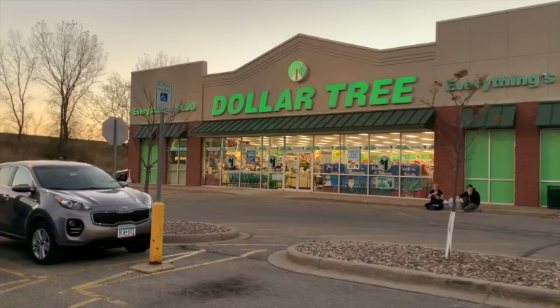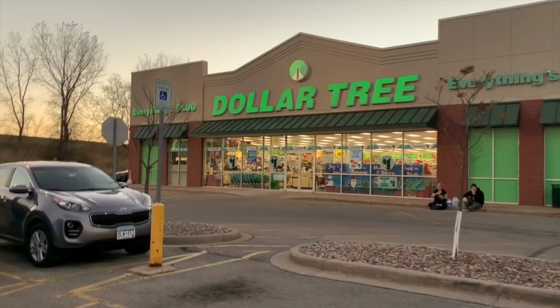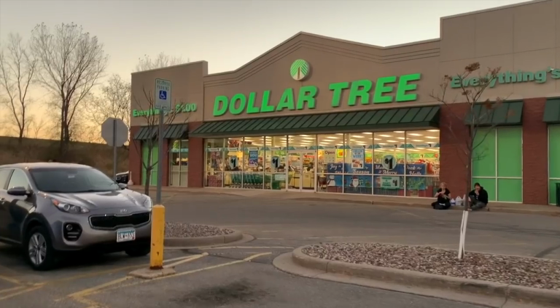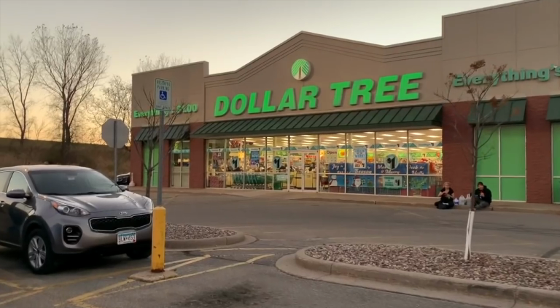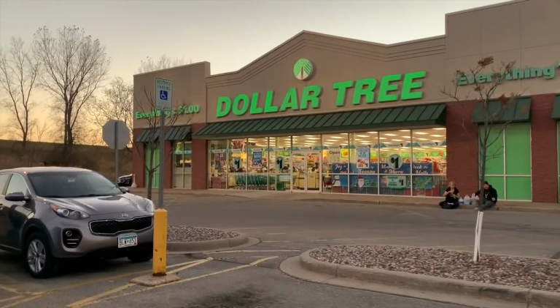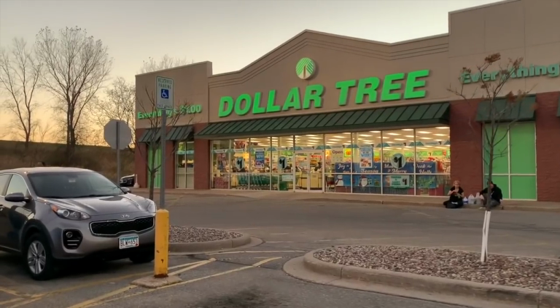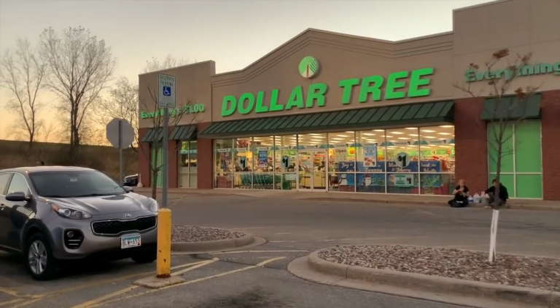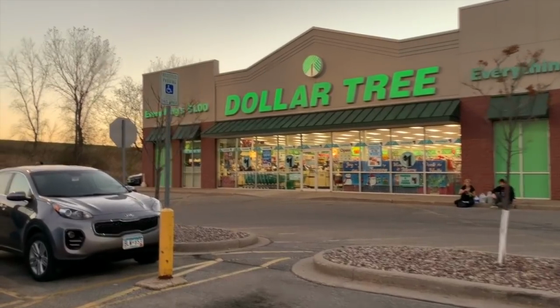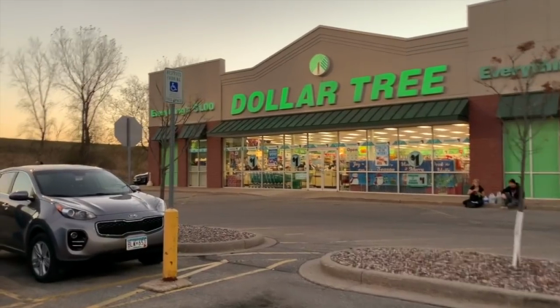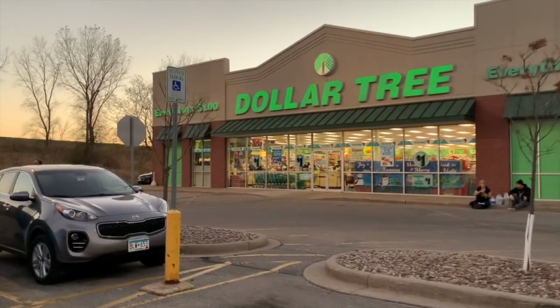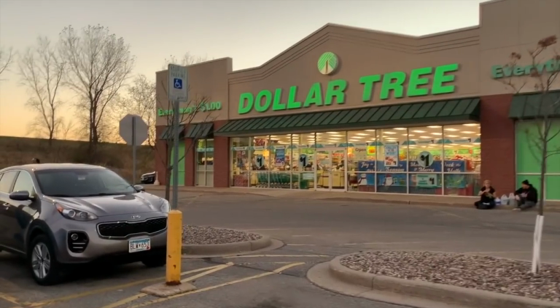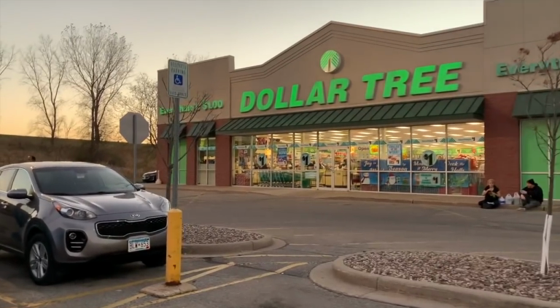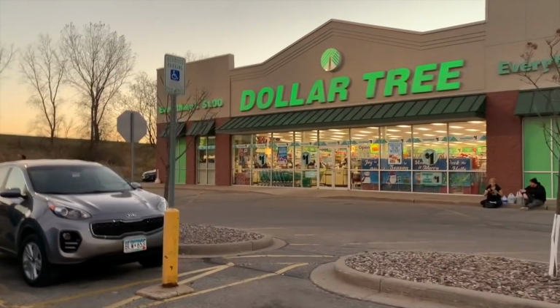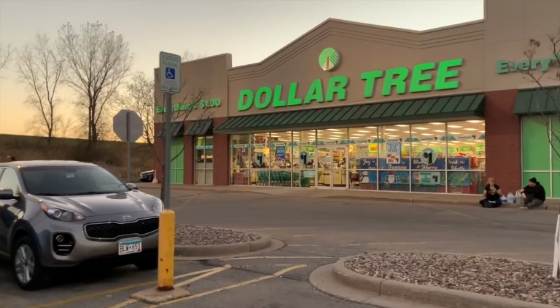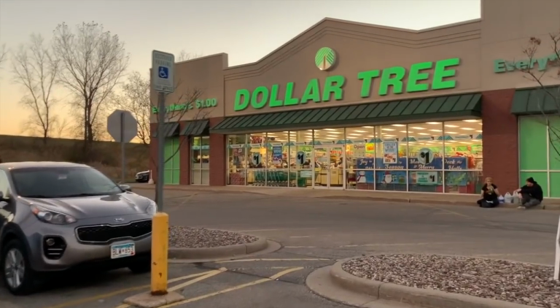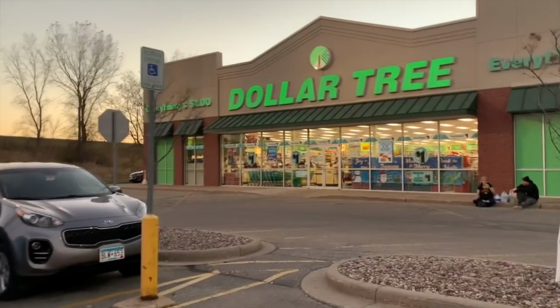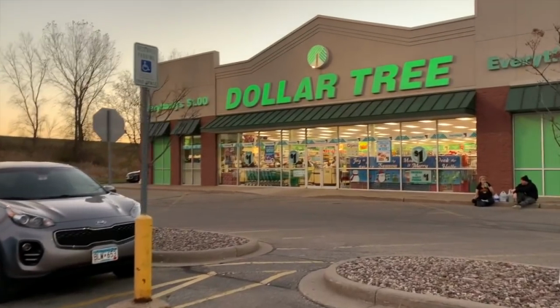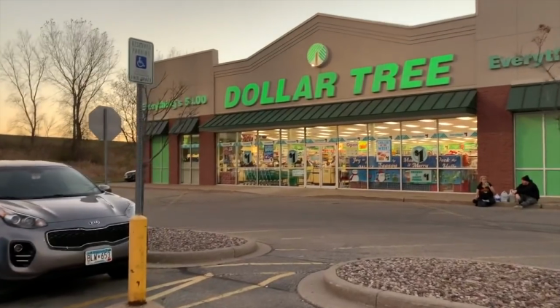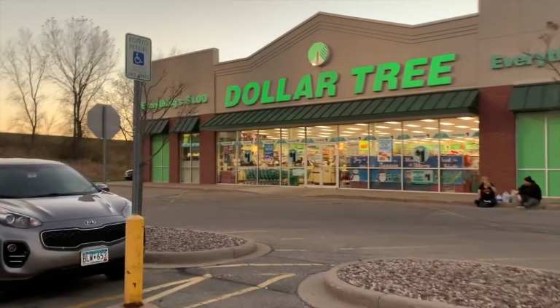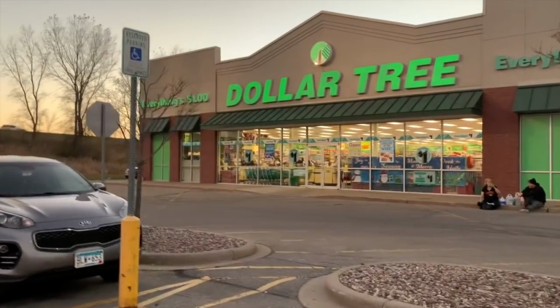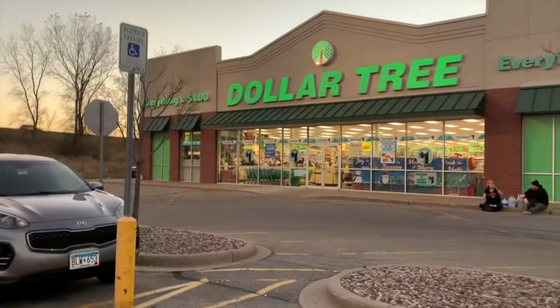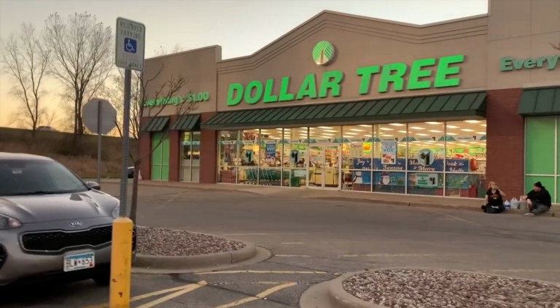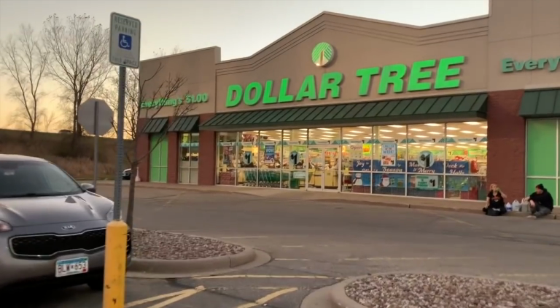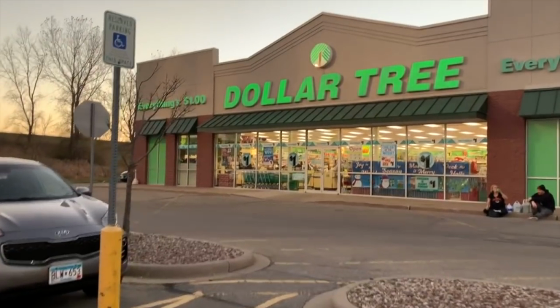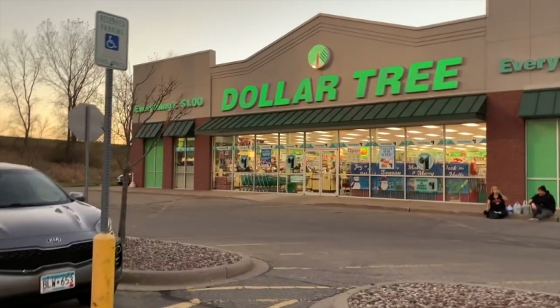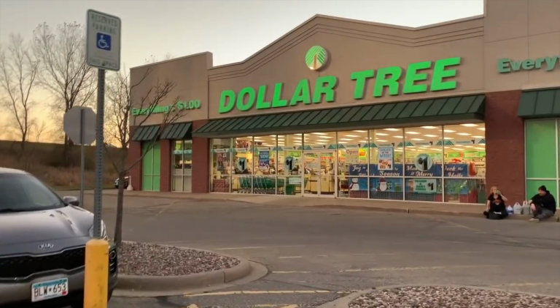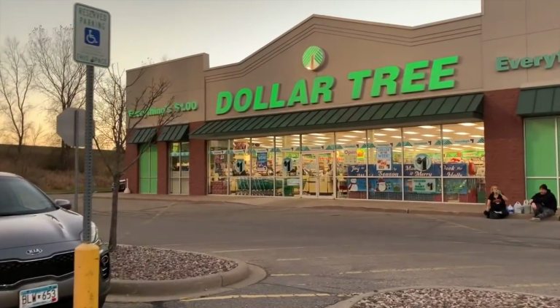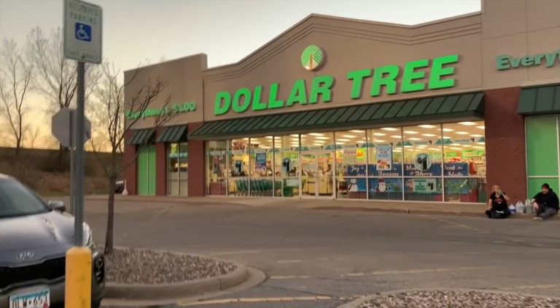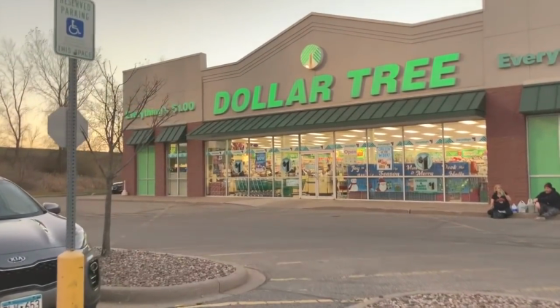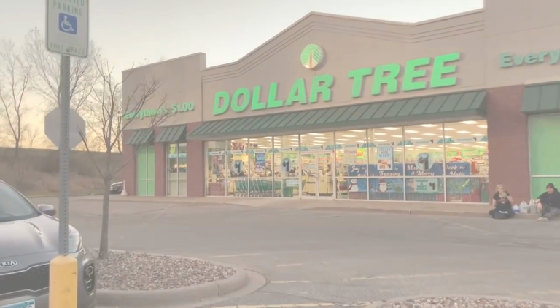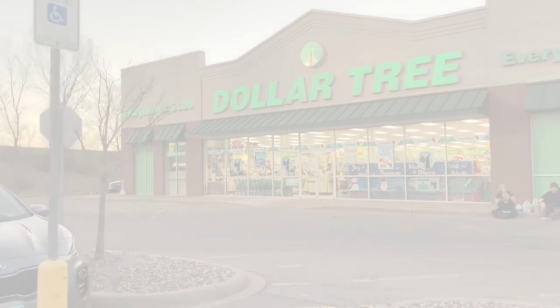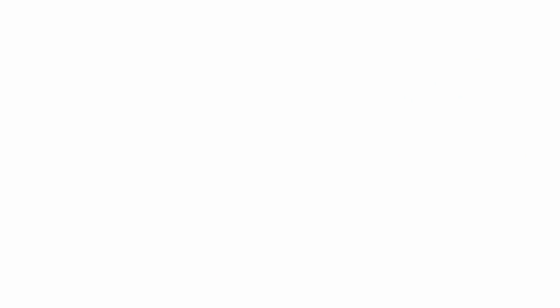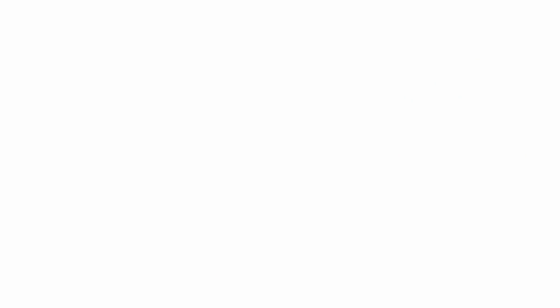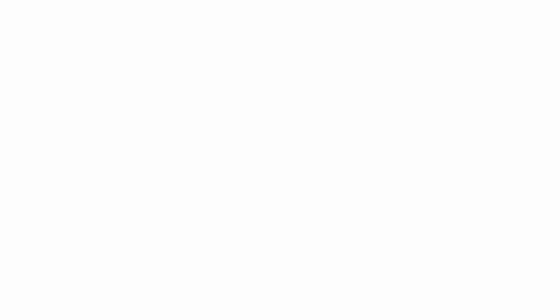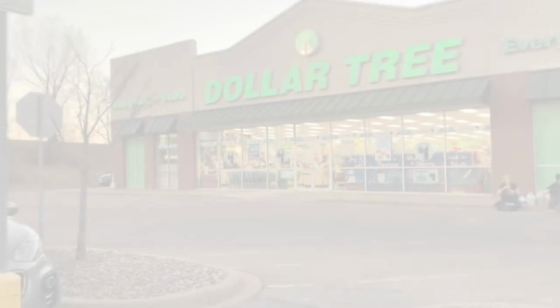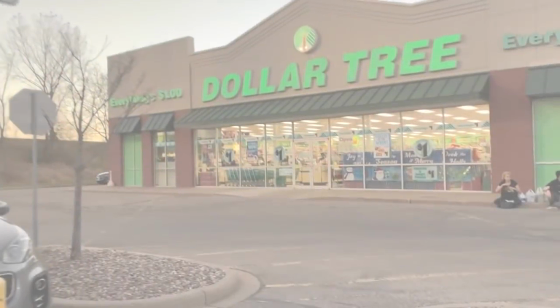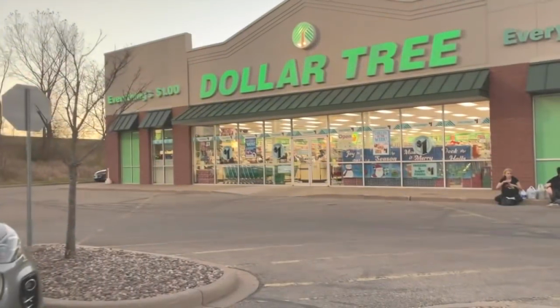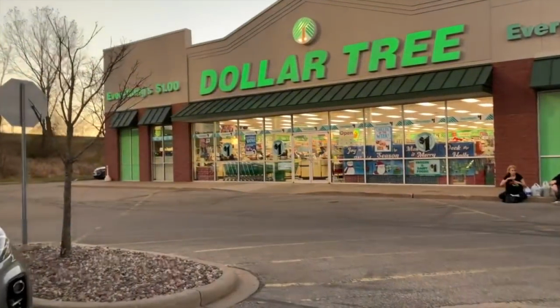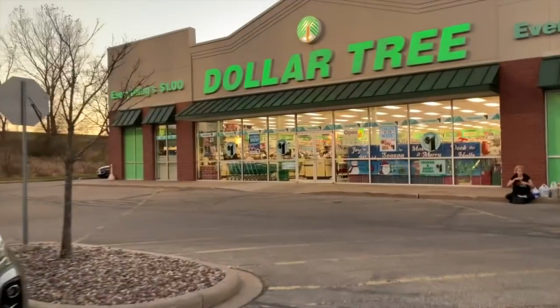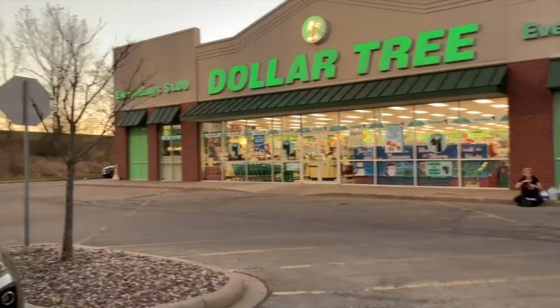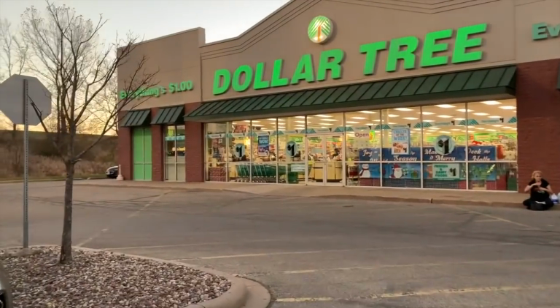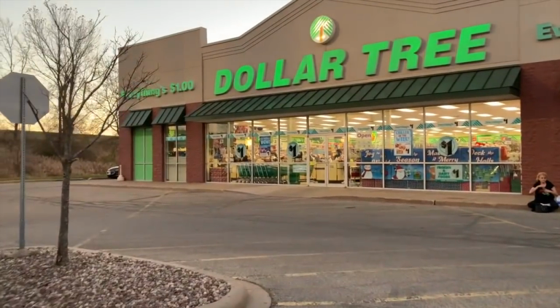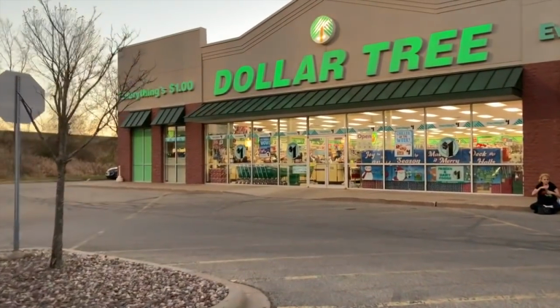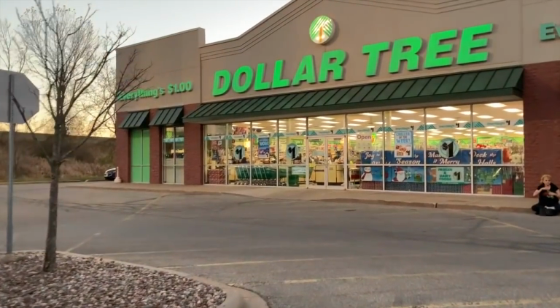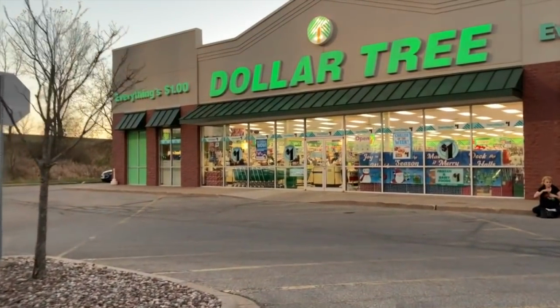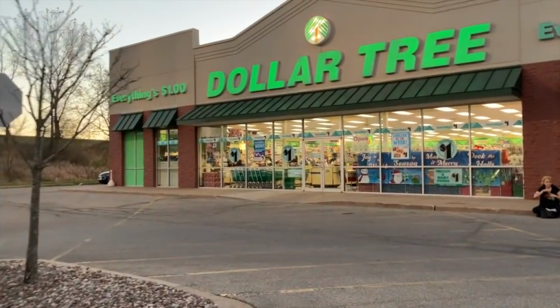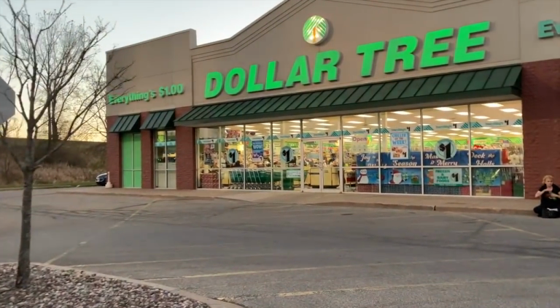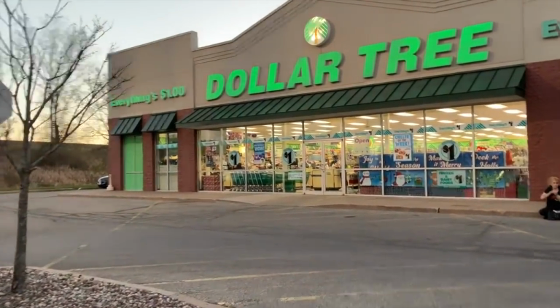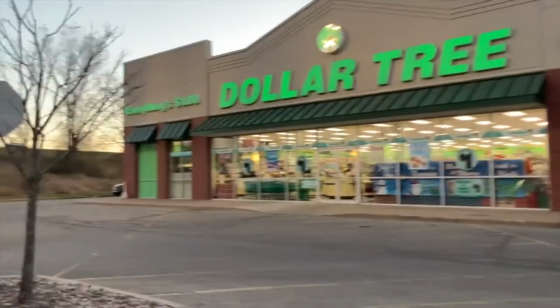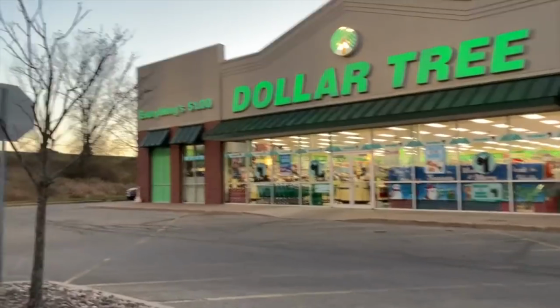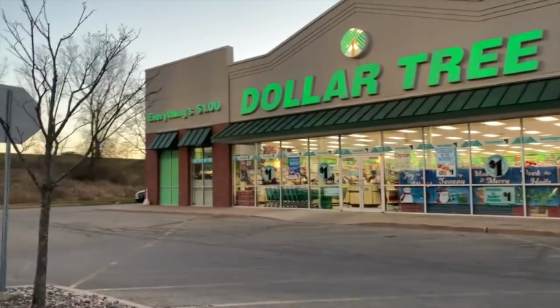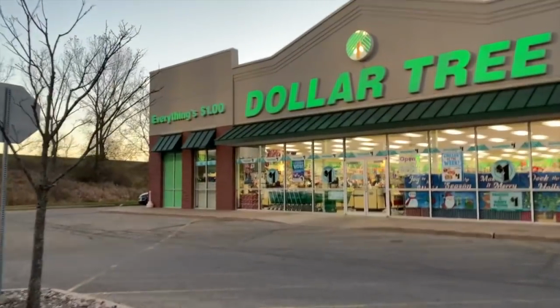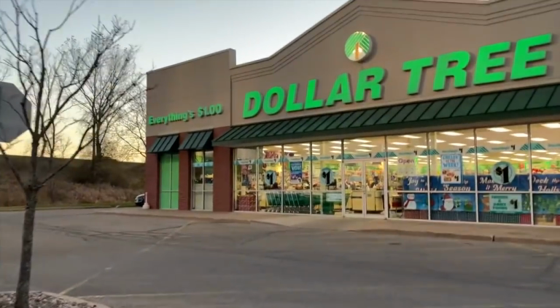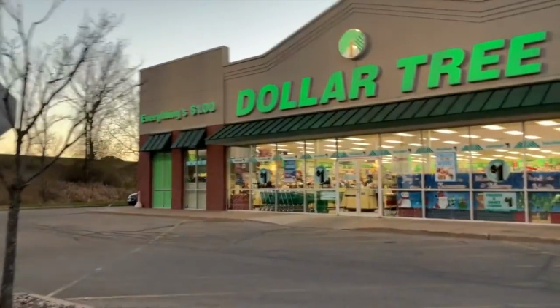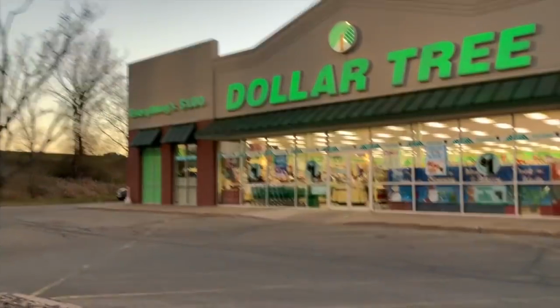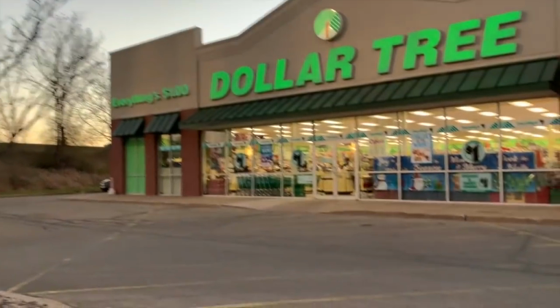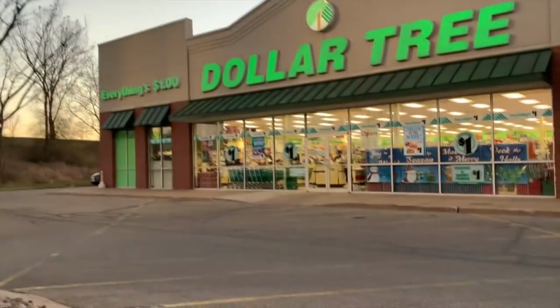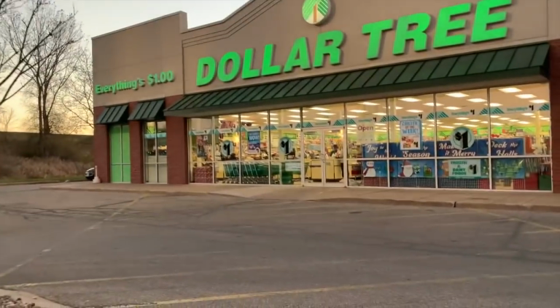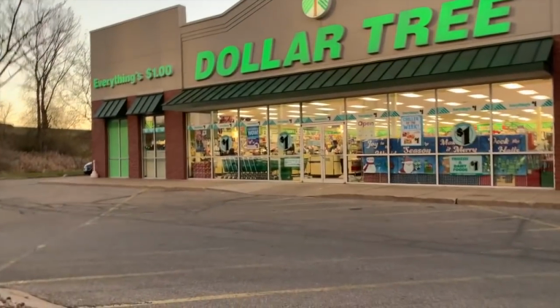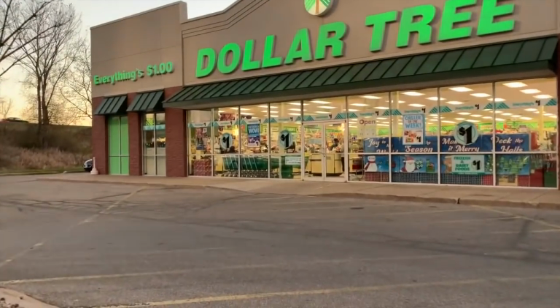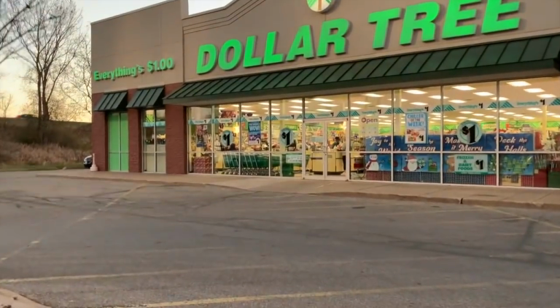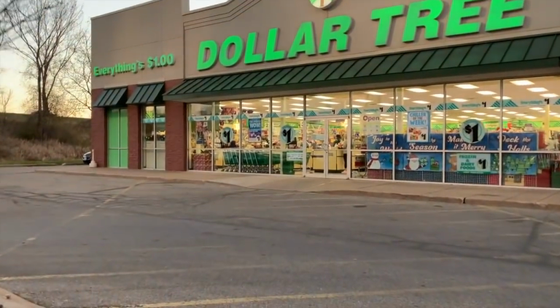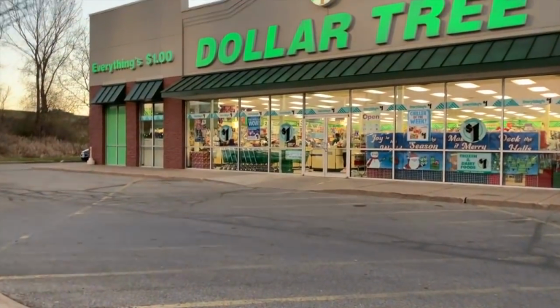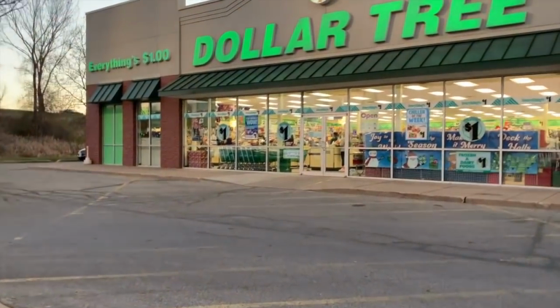What's up, you two? Mimi here, coming at you from my channel, Bunny Birdie Gator. It's a new week, and we're going to head into Dollar Tree.